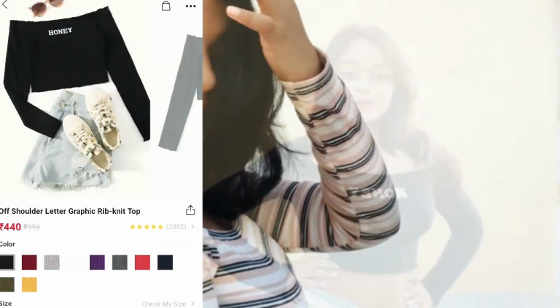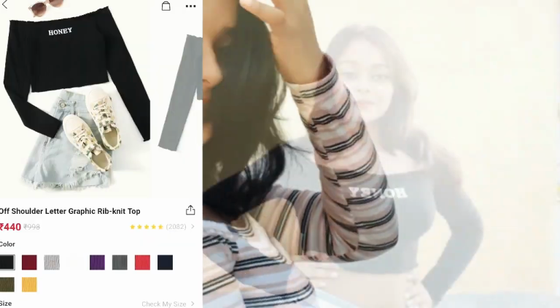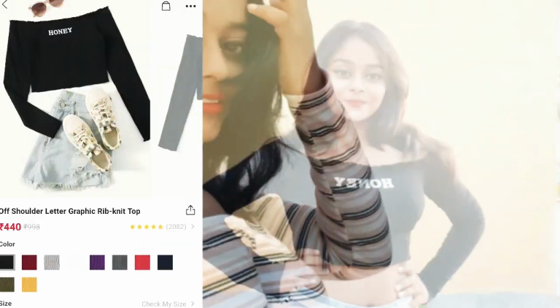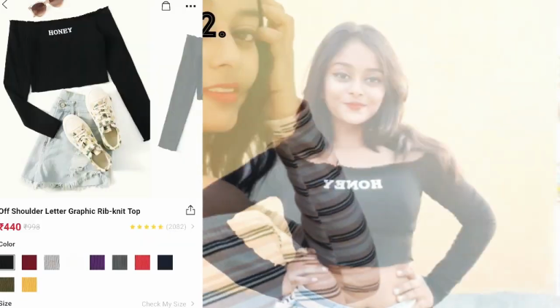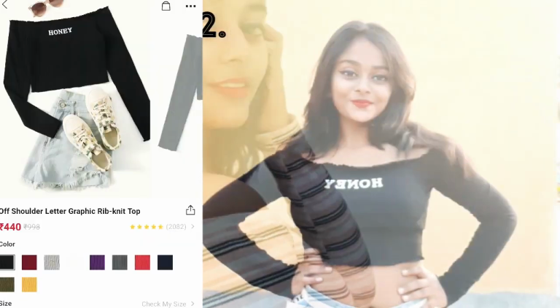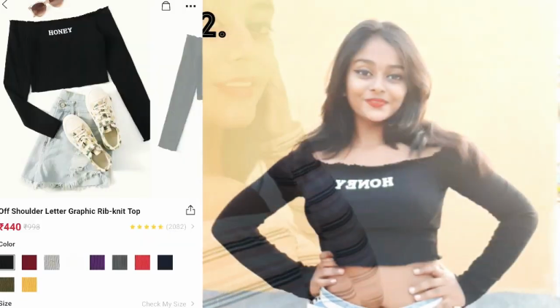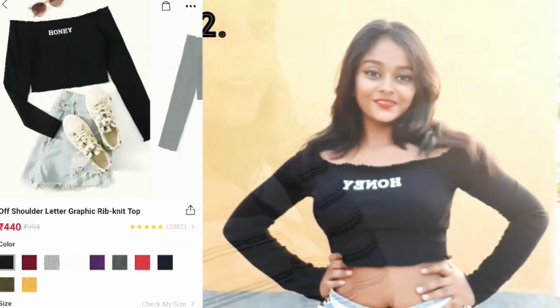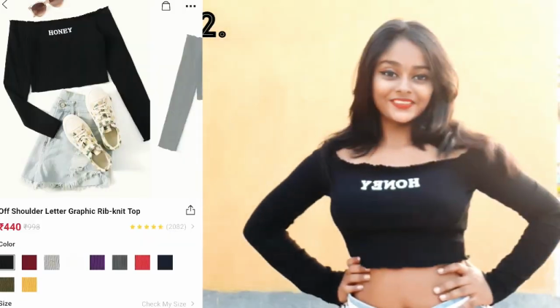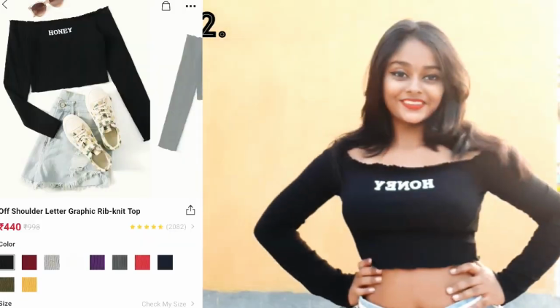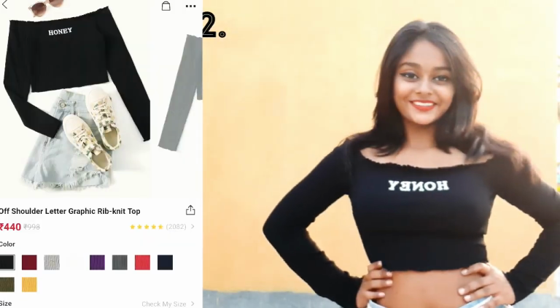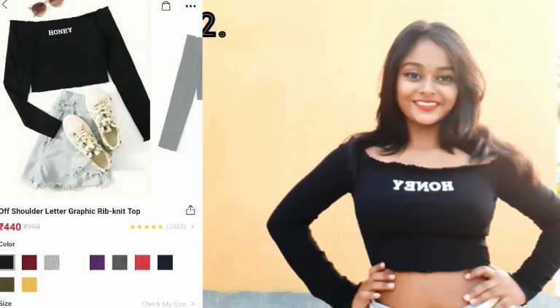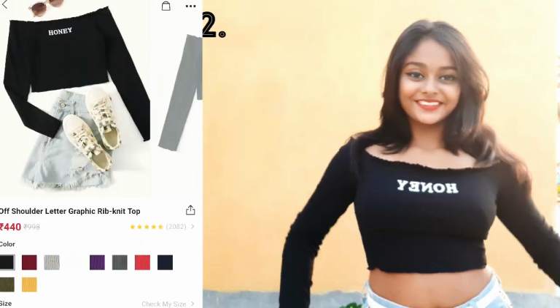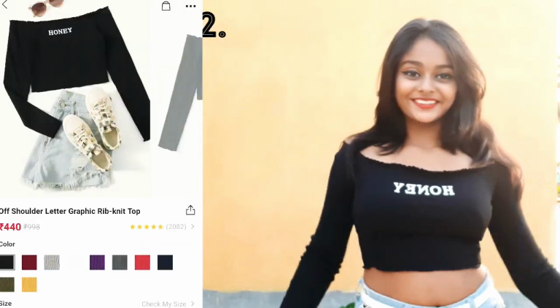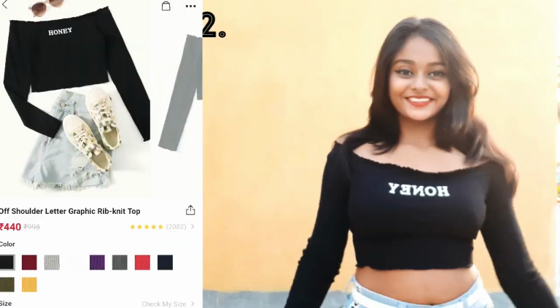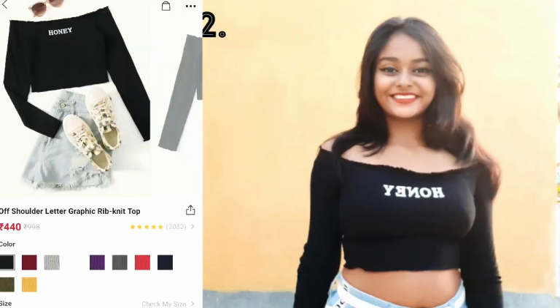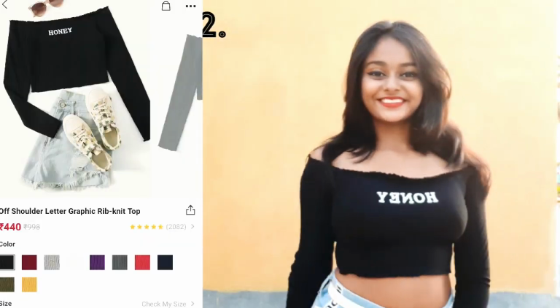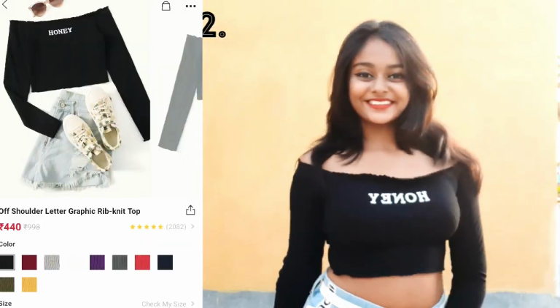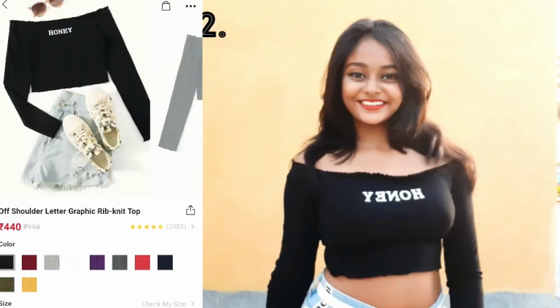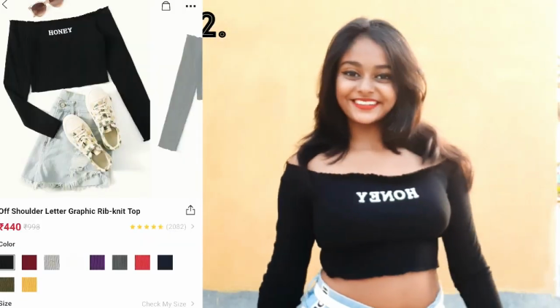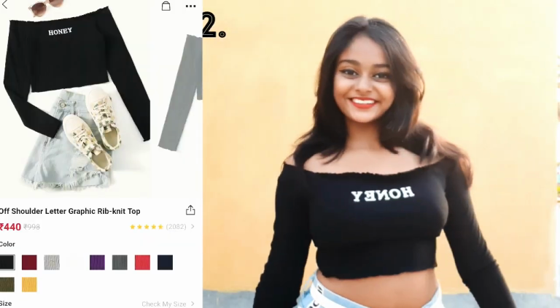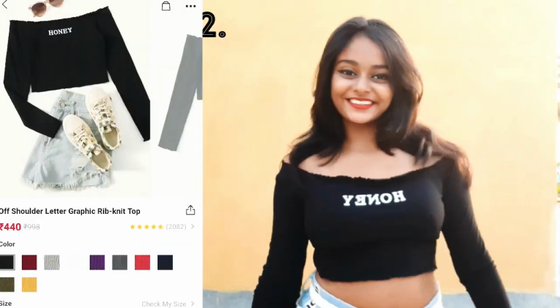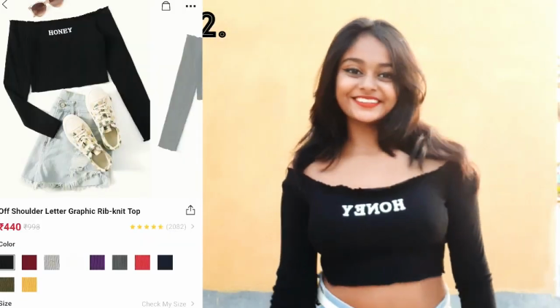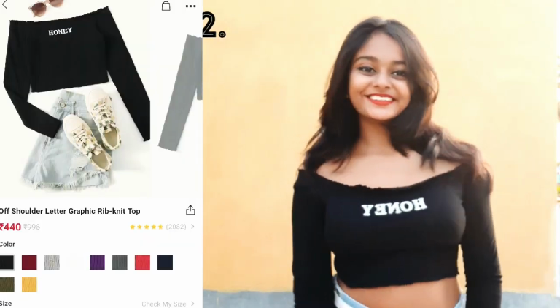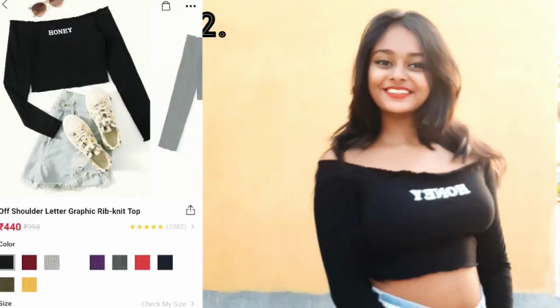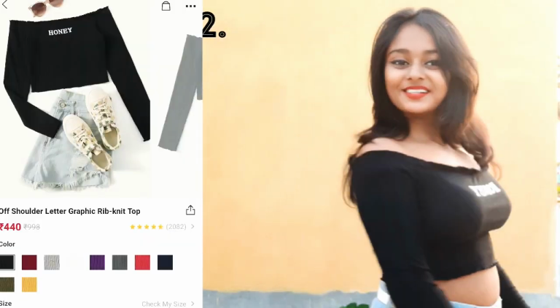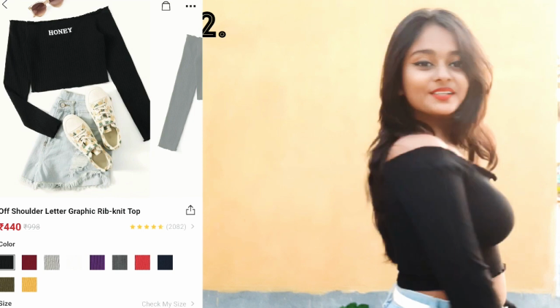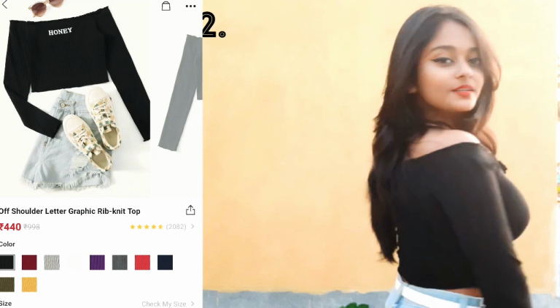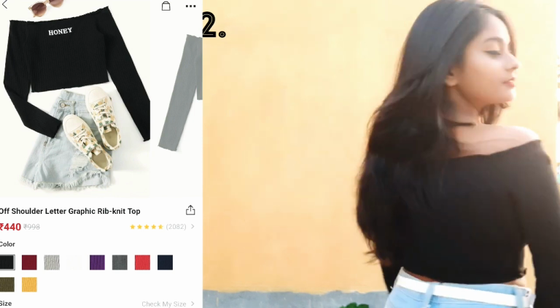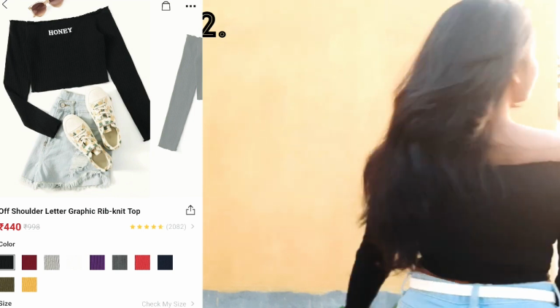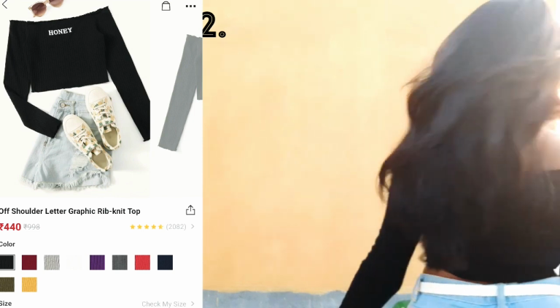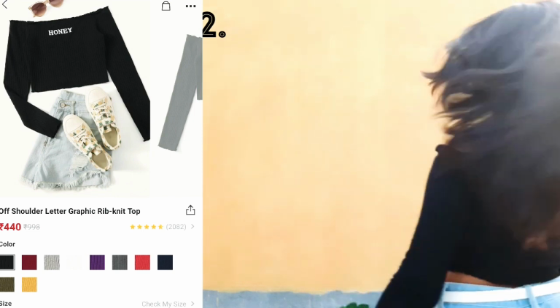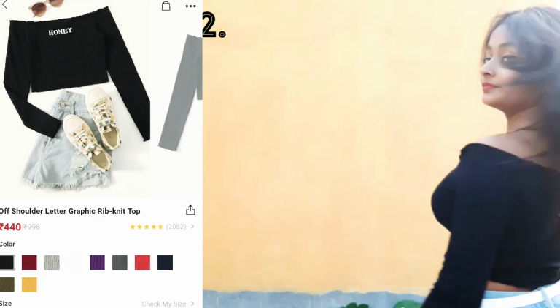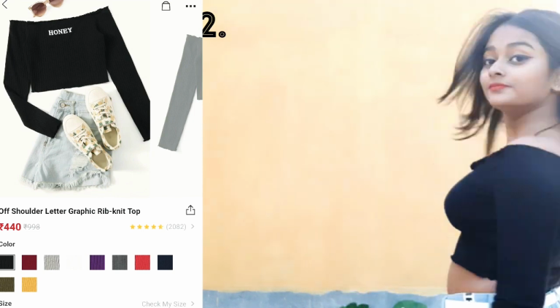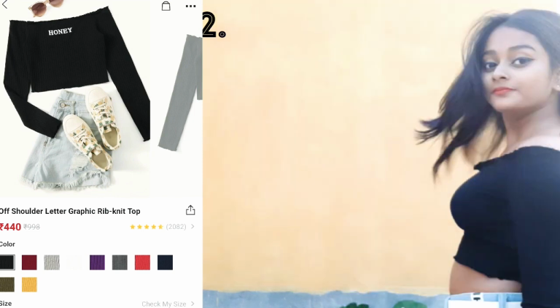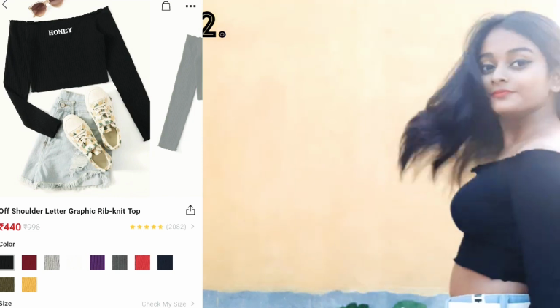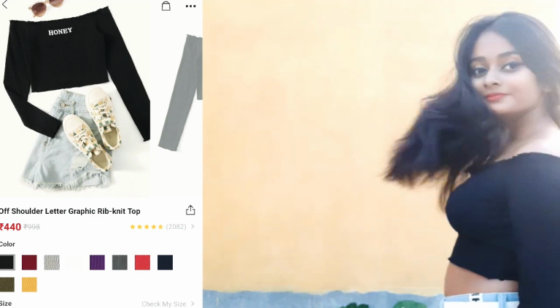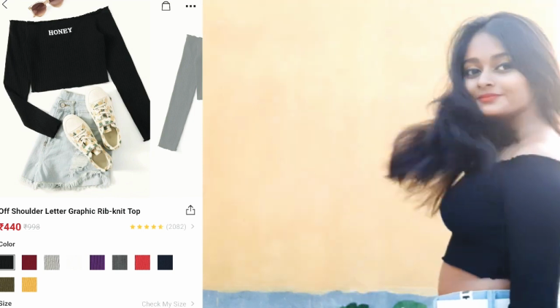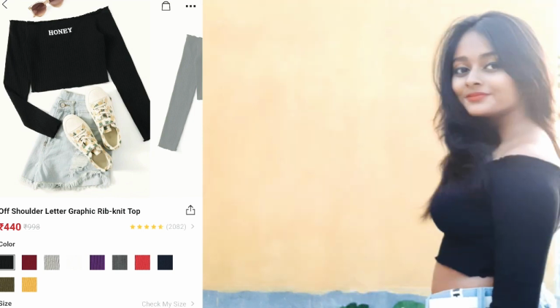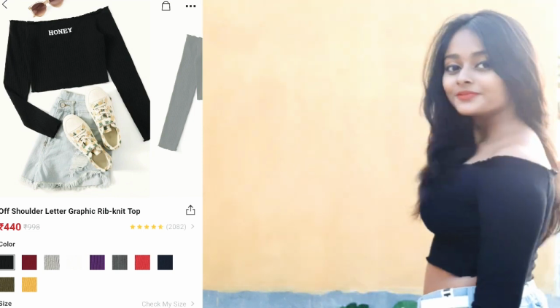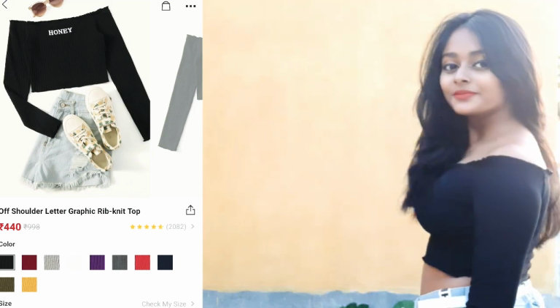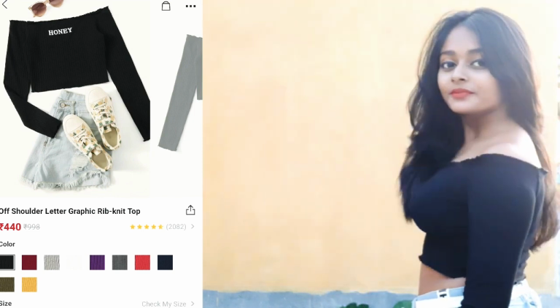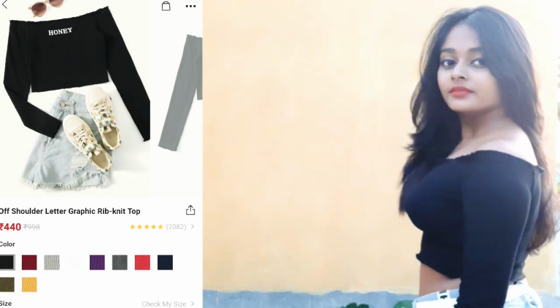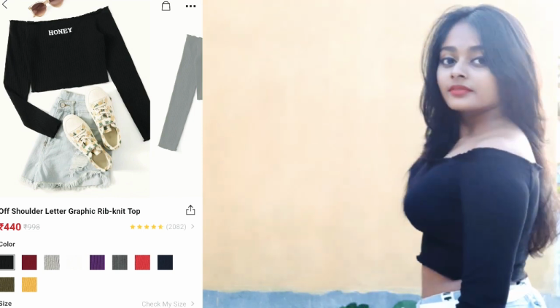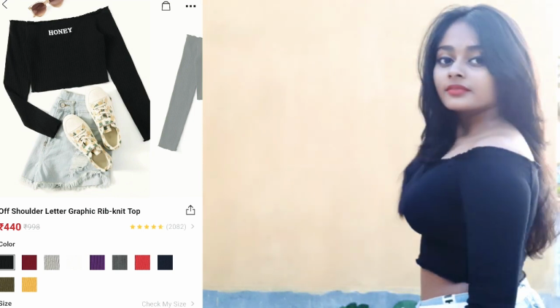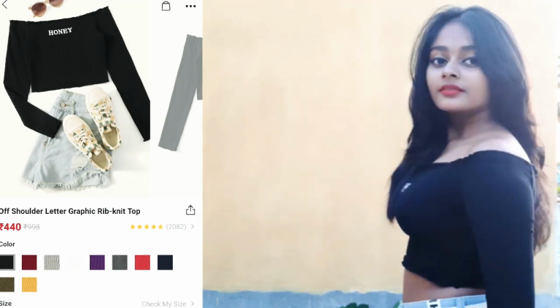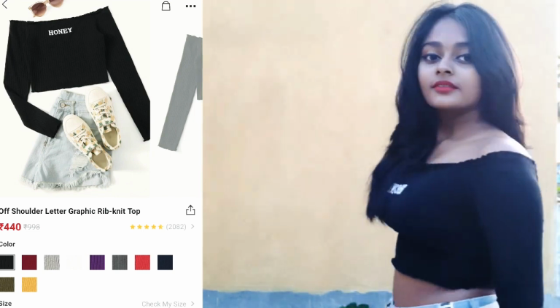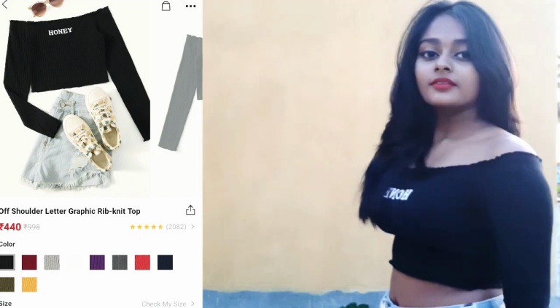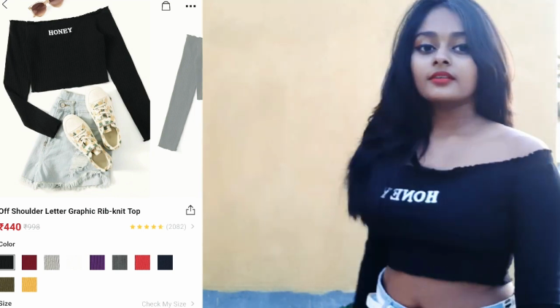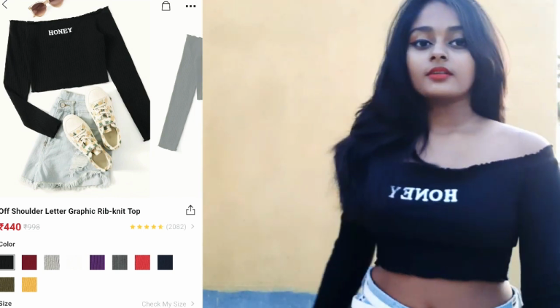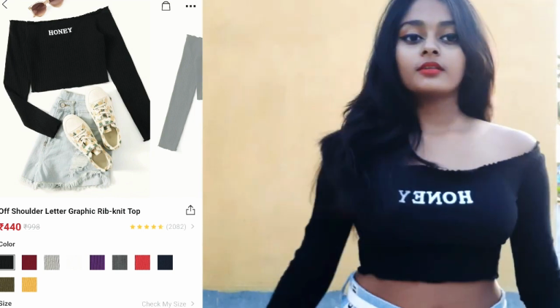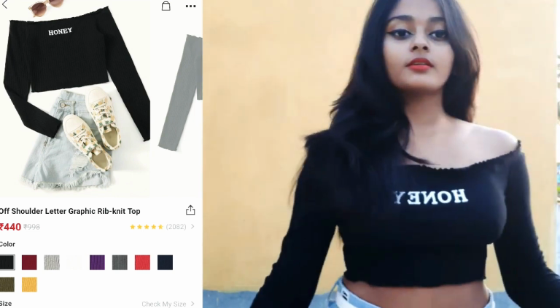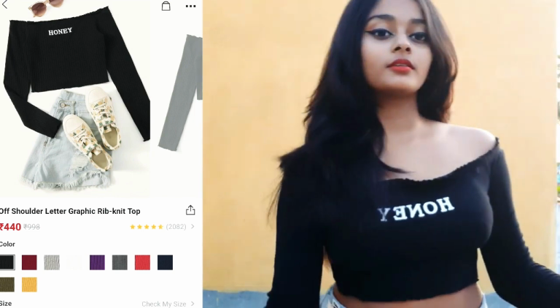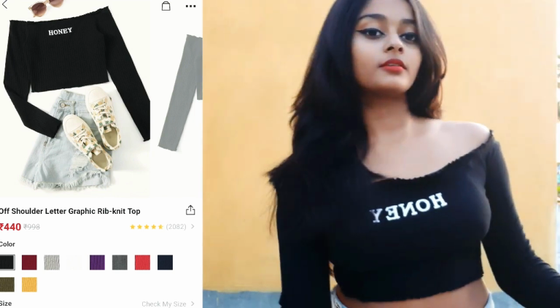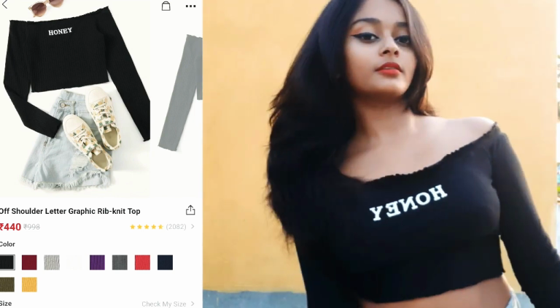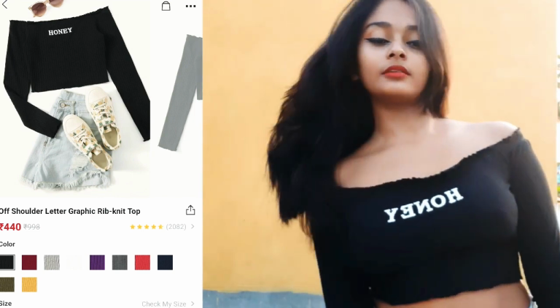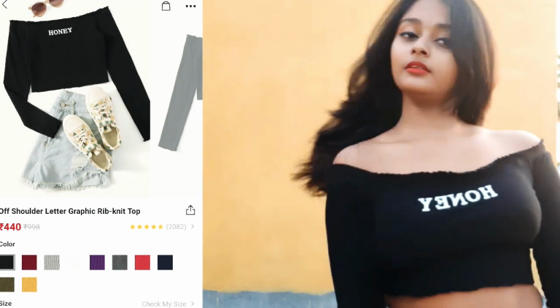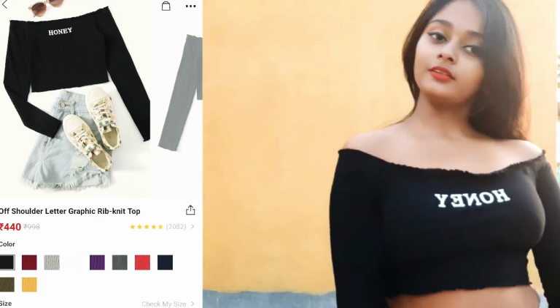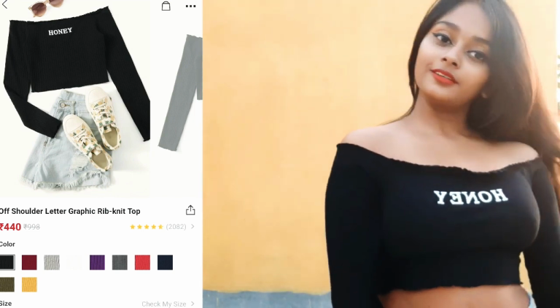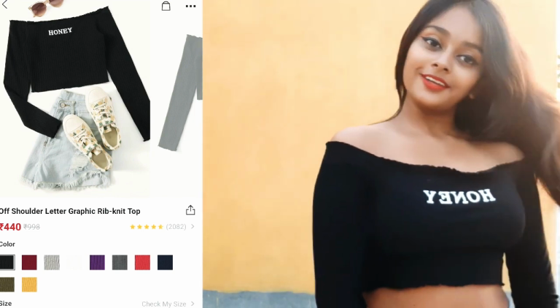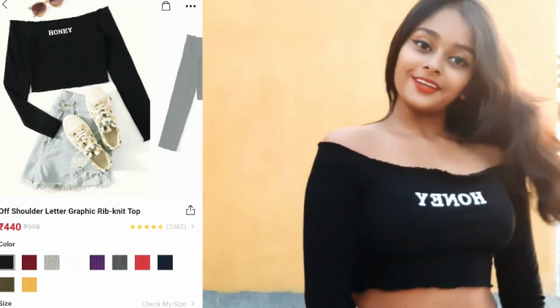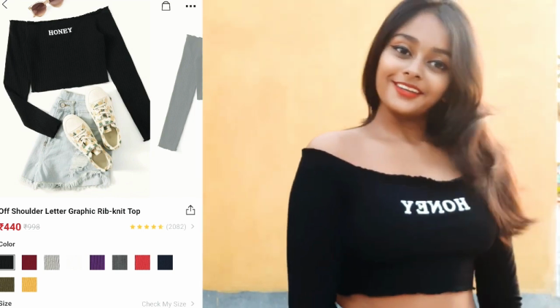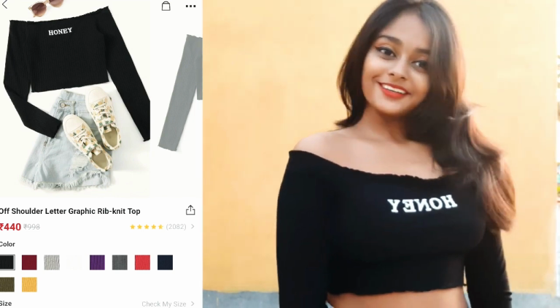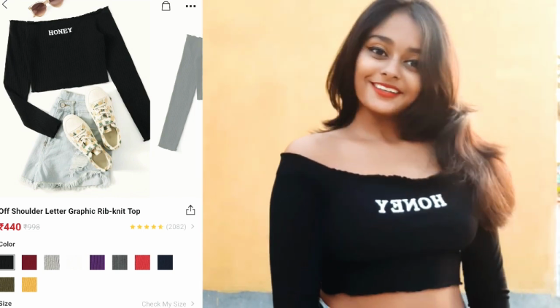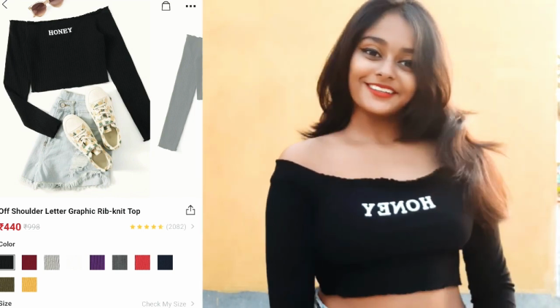Second is also an off-shoulder crop top in size XS. It's a bit loose on my shoulders, but I absolutely love this.